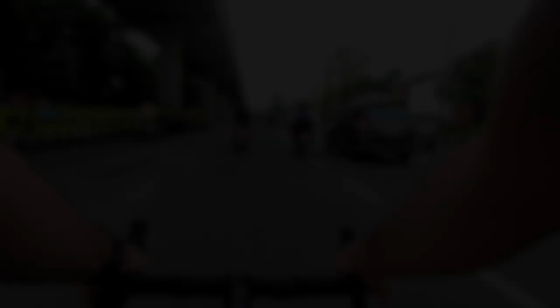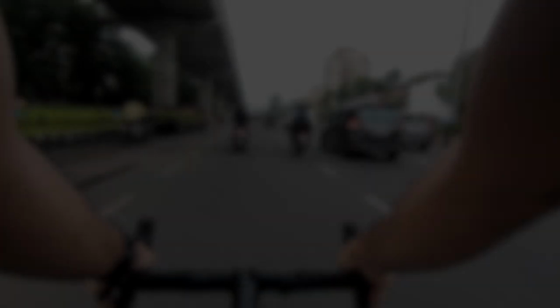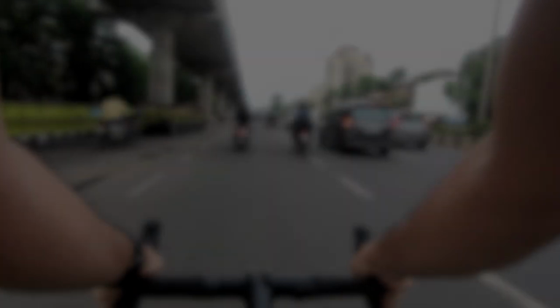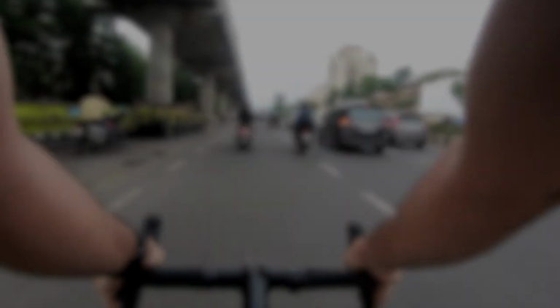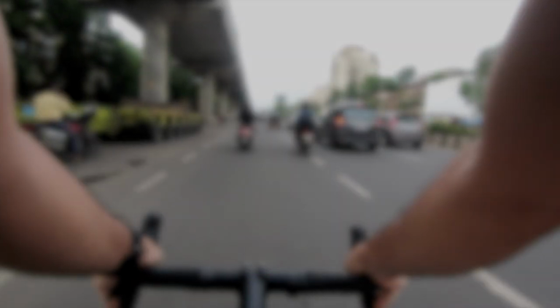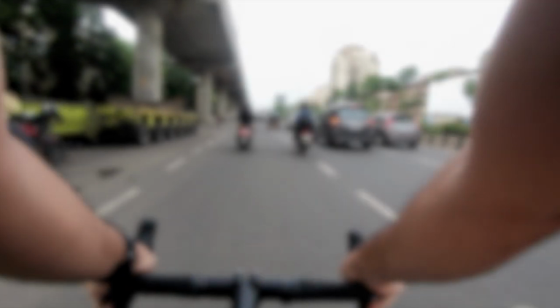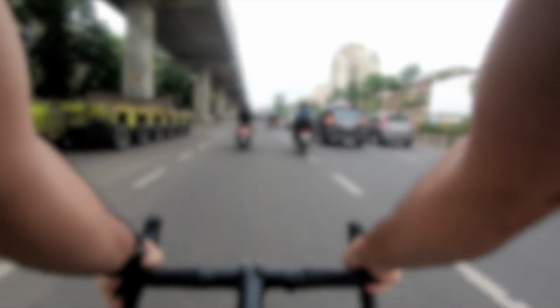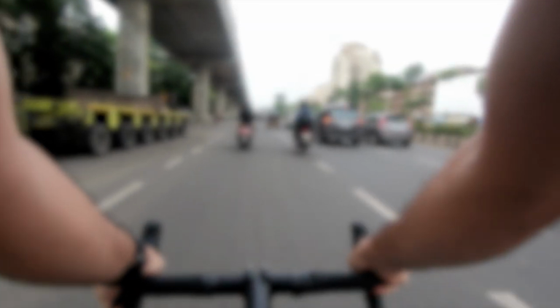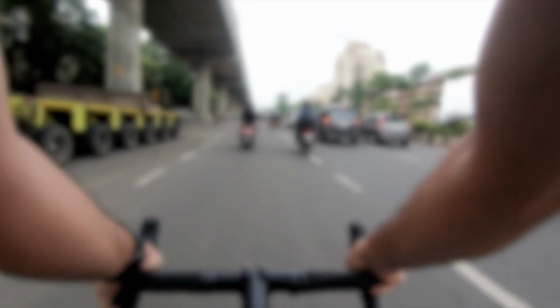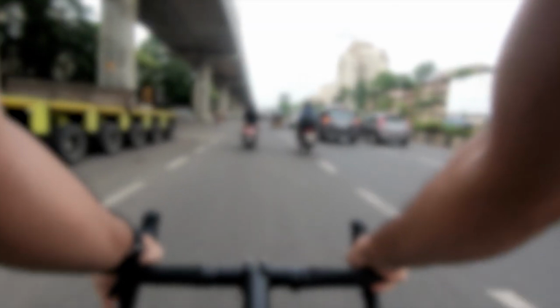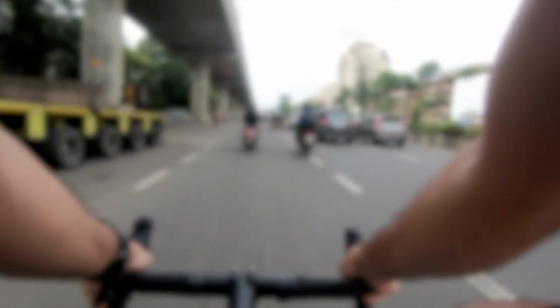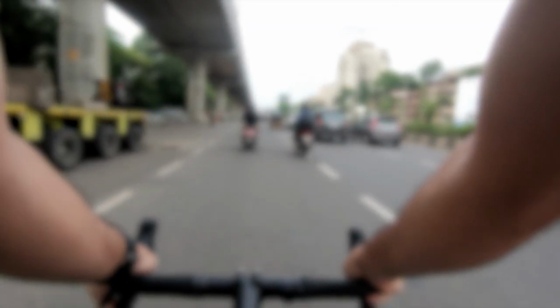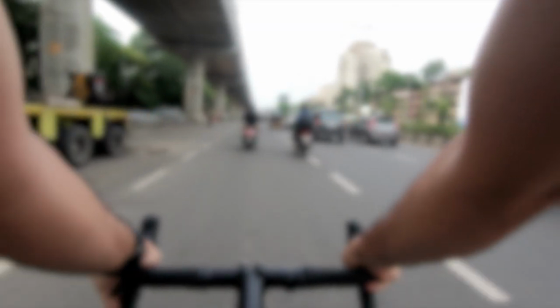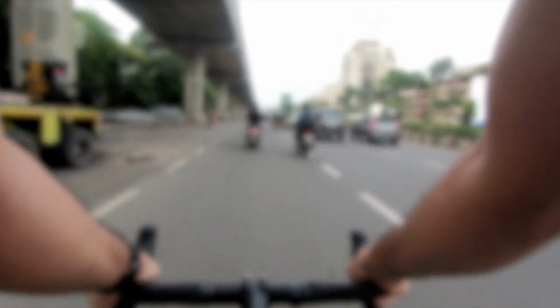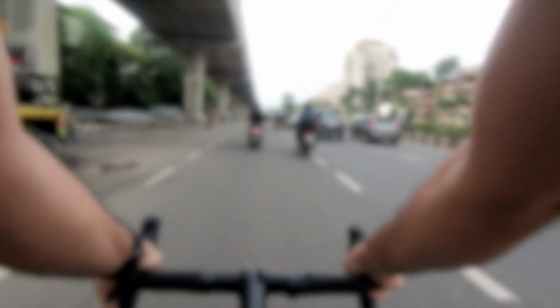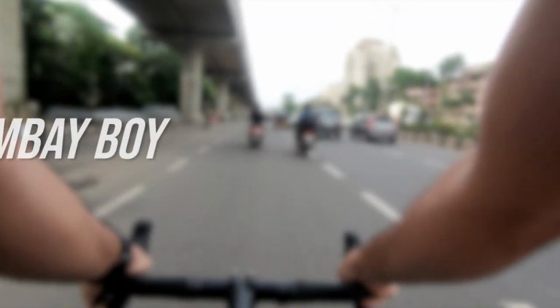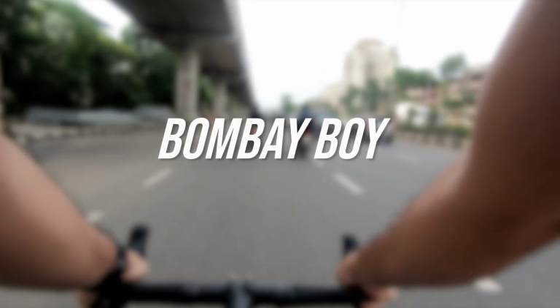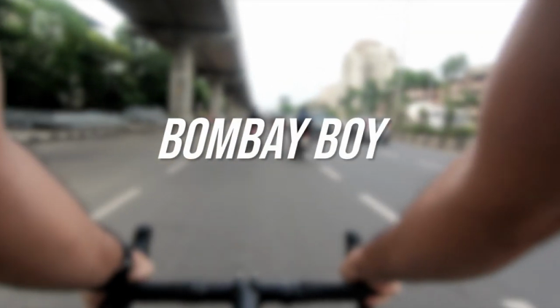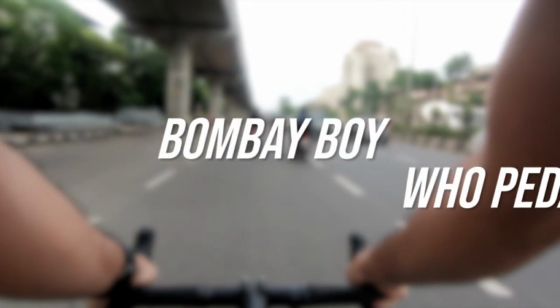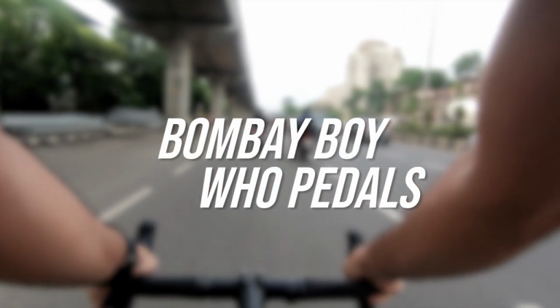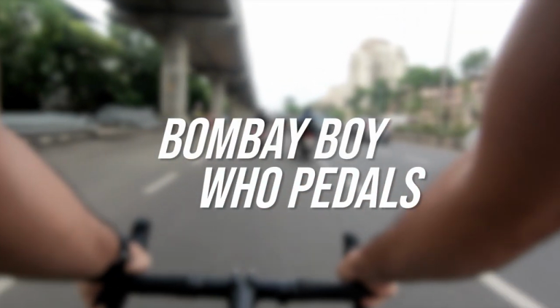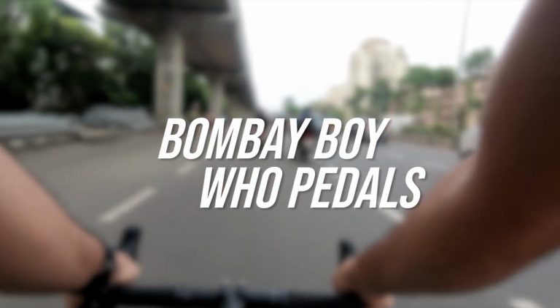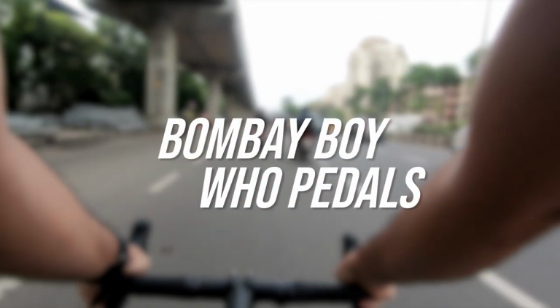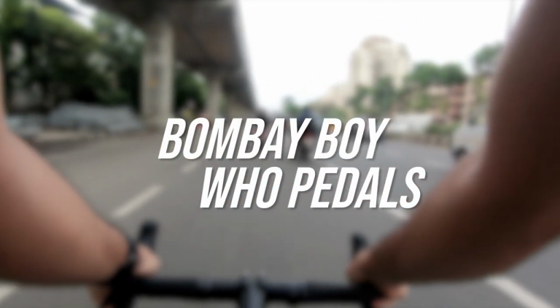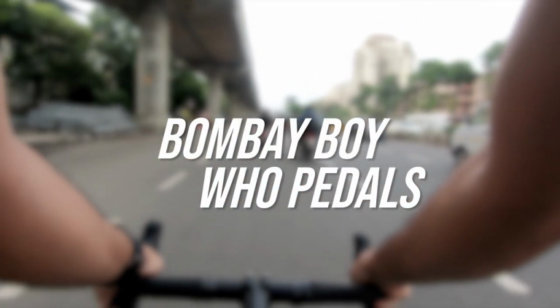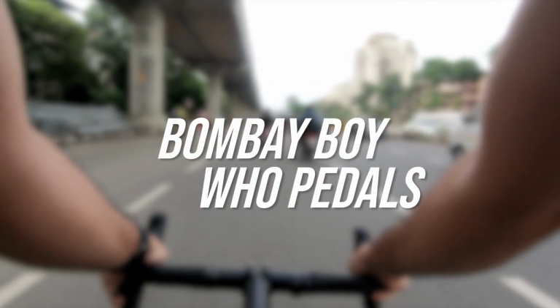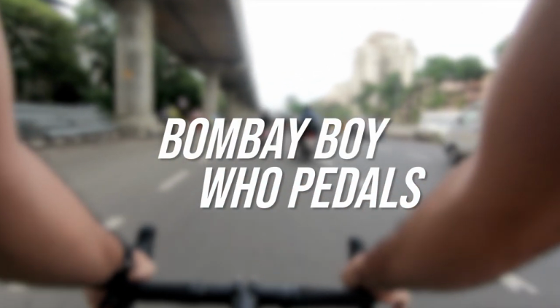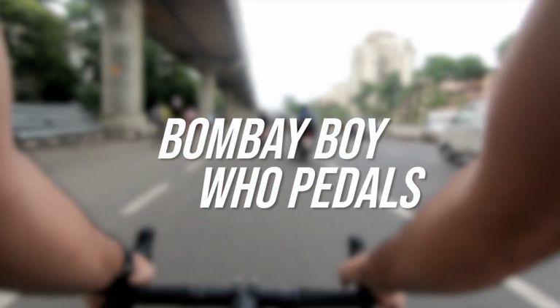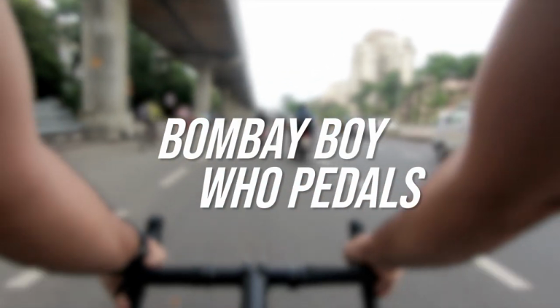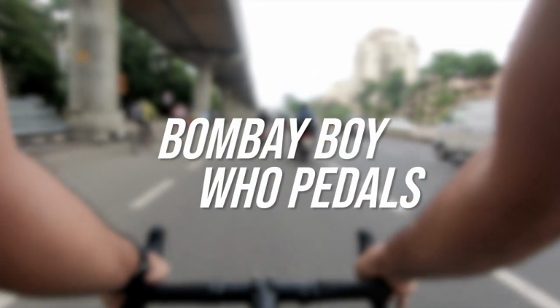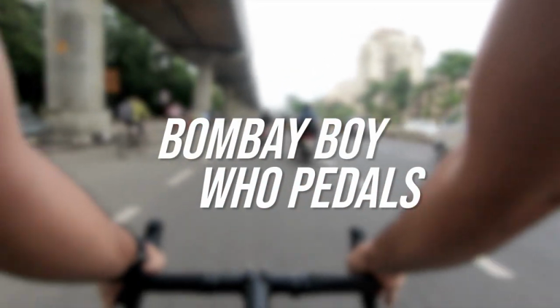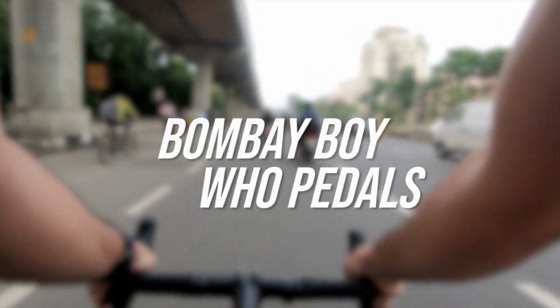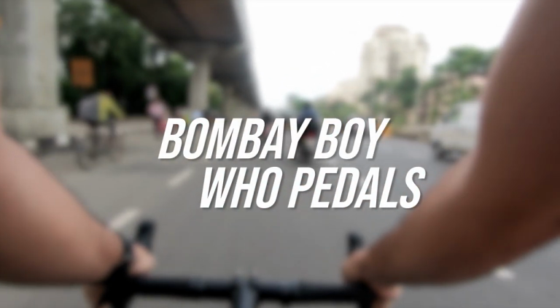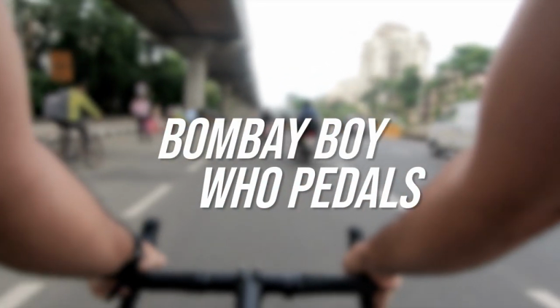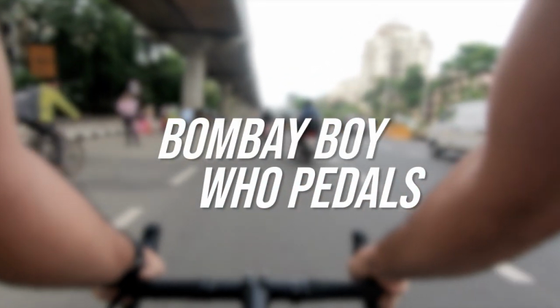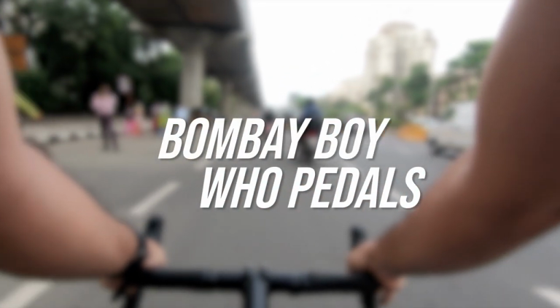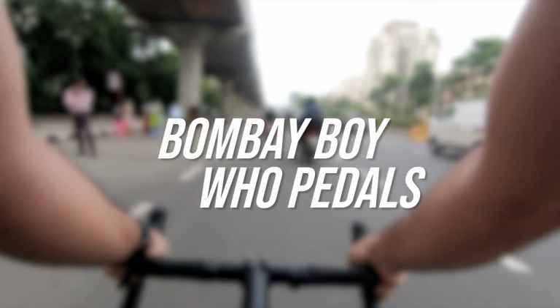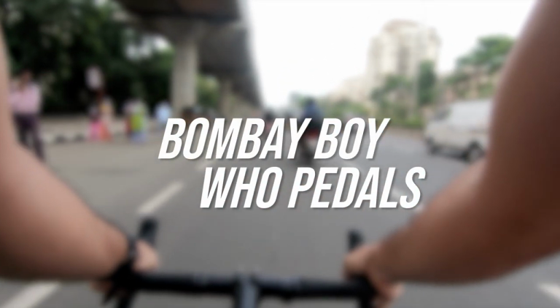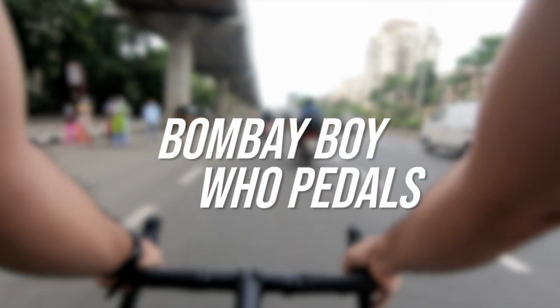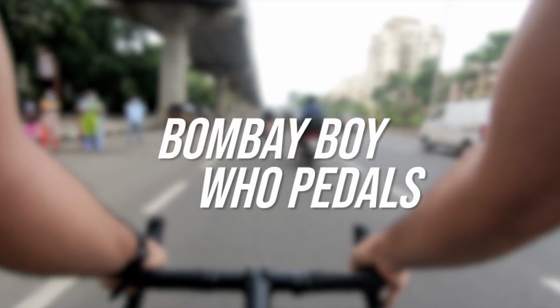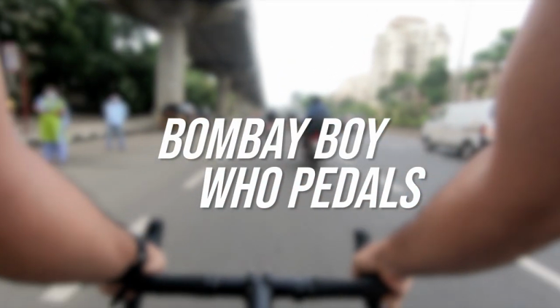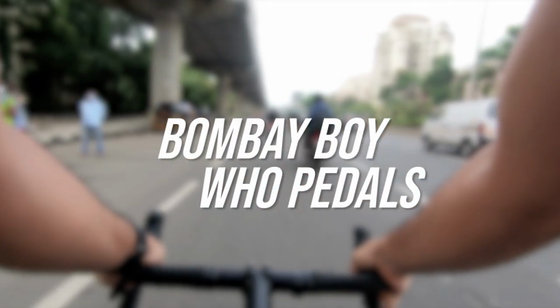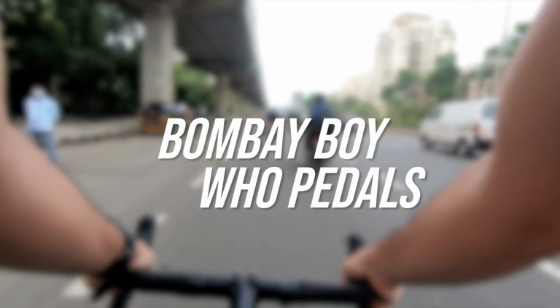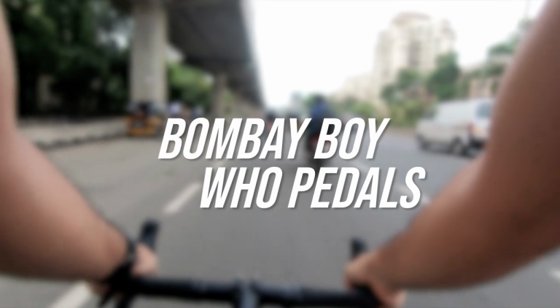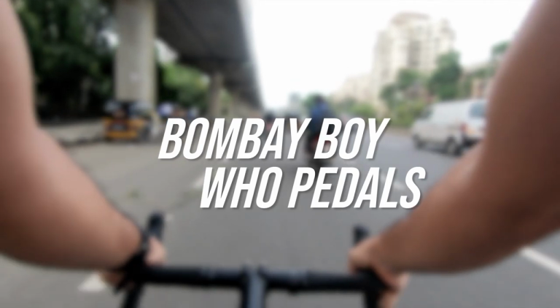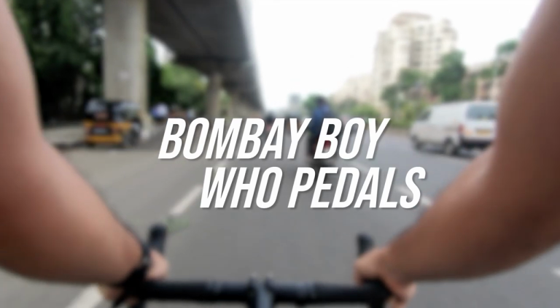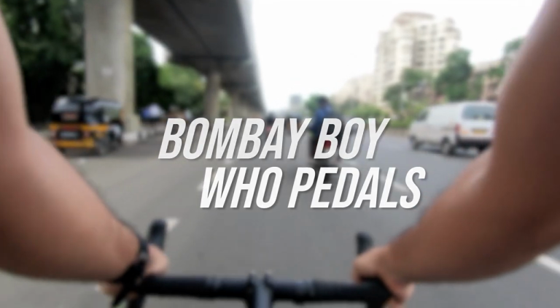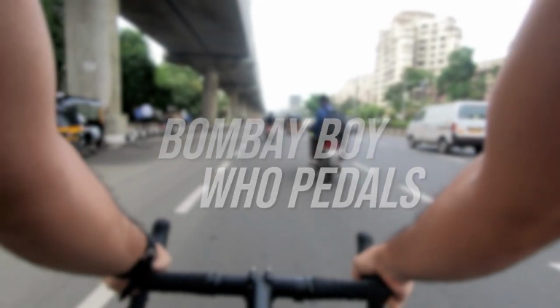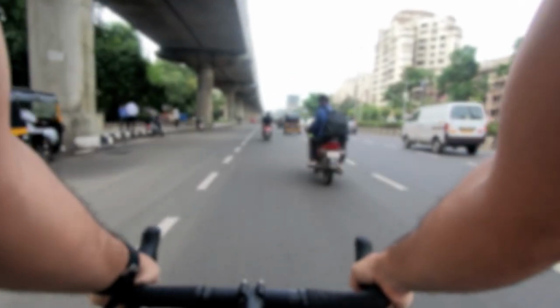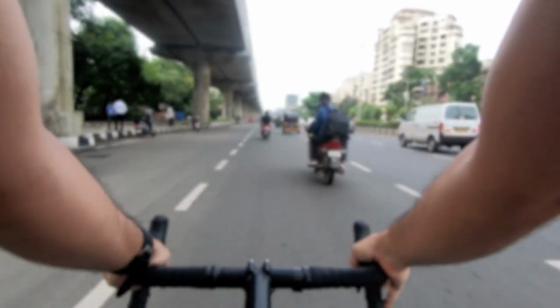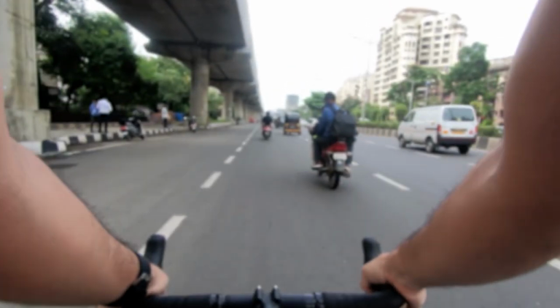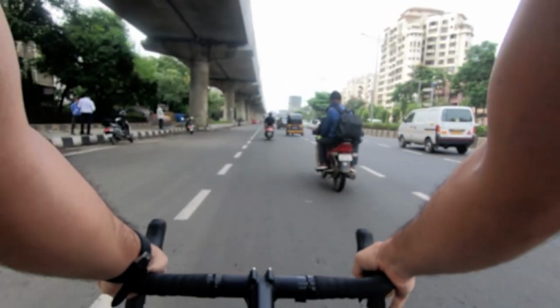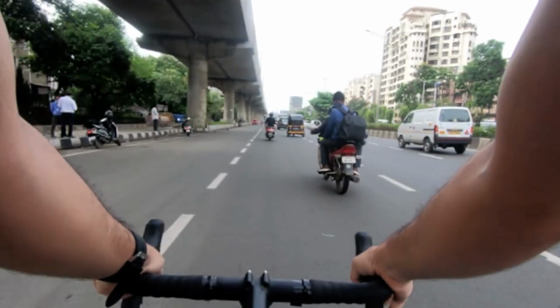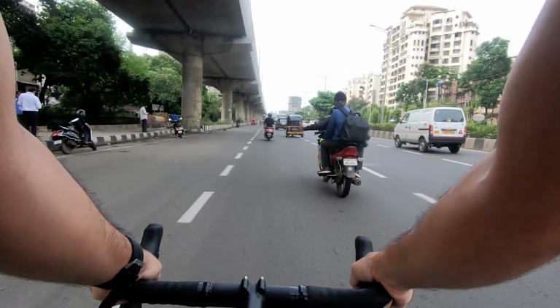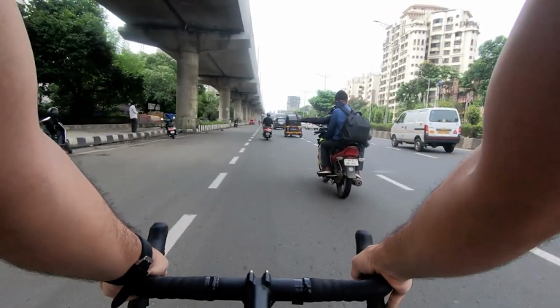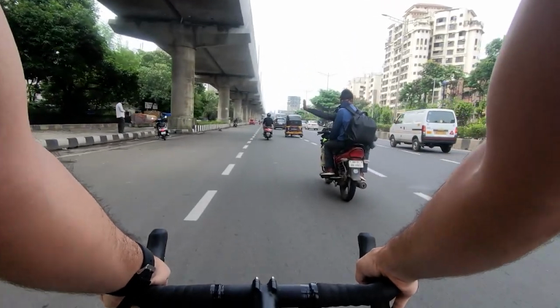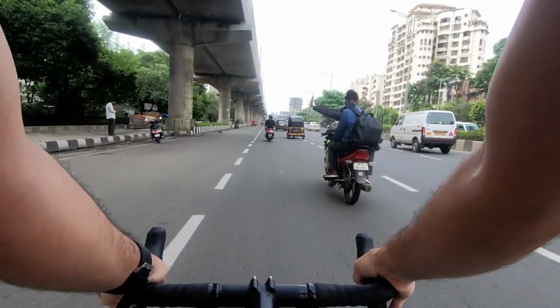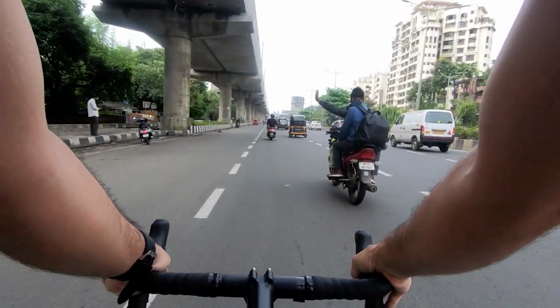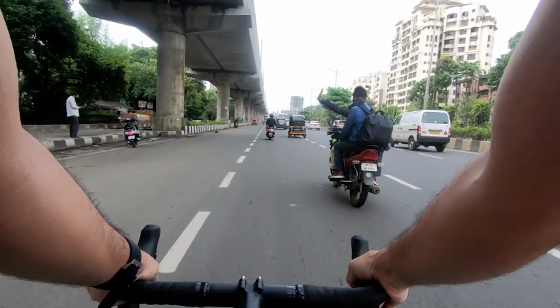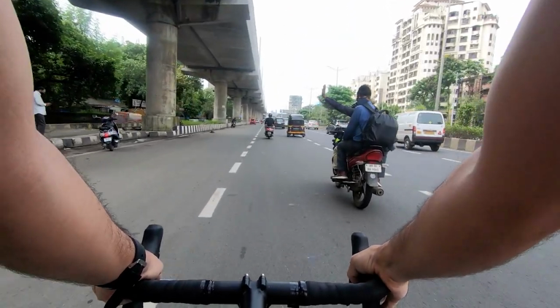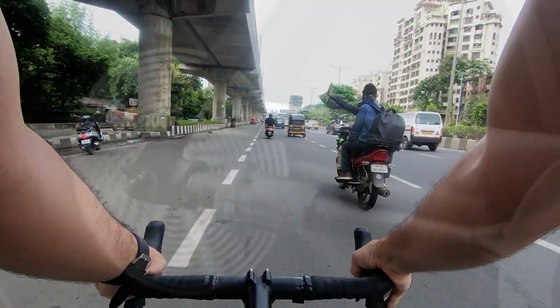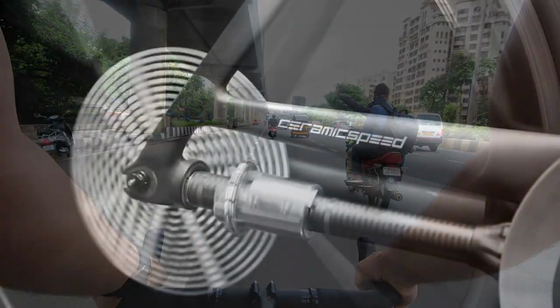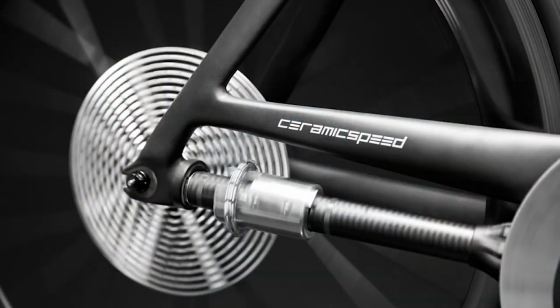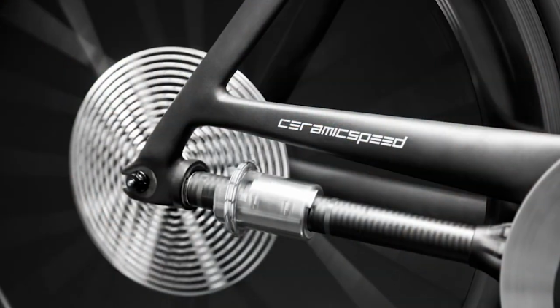What's up guys, welcome to BombayBoyWhoPedals, how are you guys doing? I'm gonna go ahead and start today's video with this.